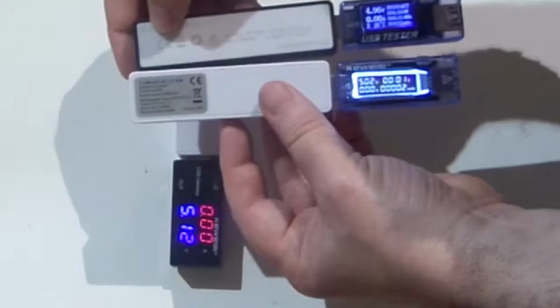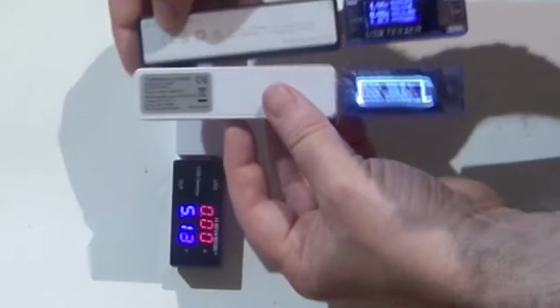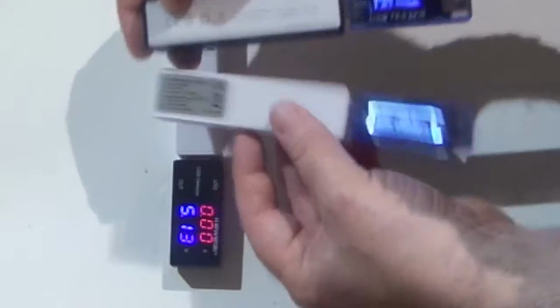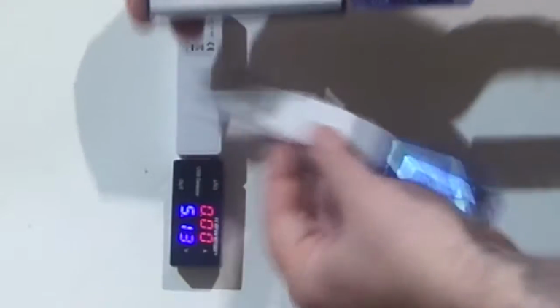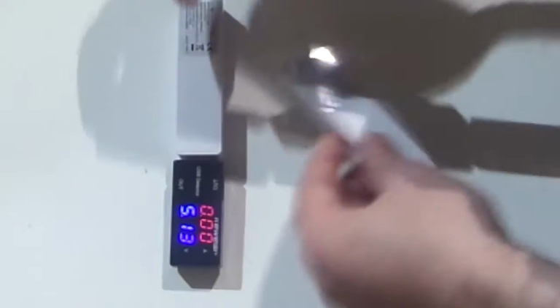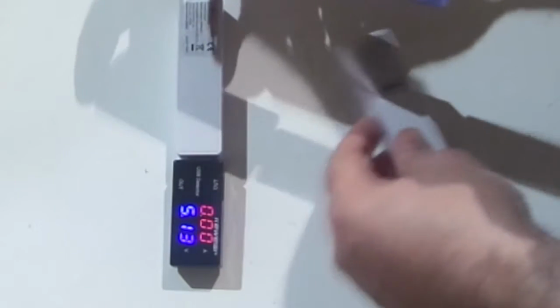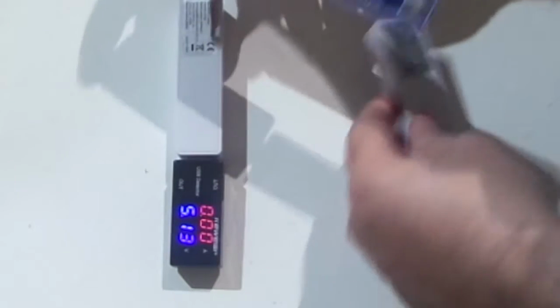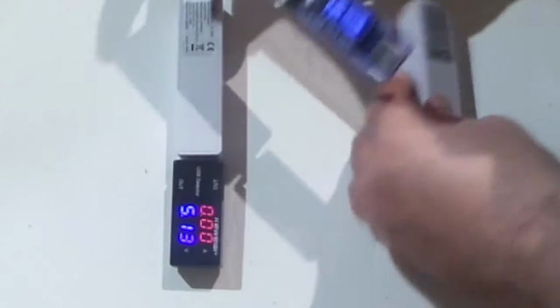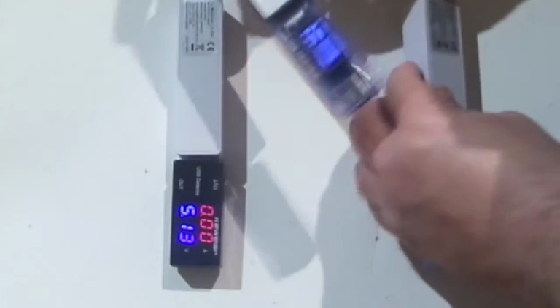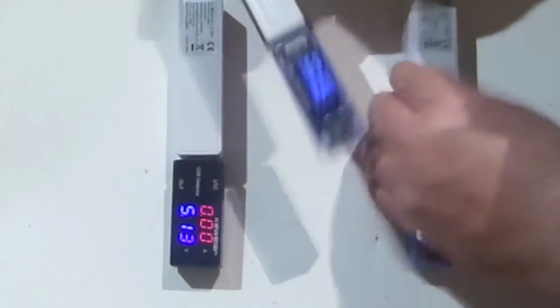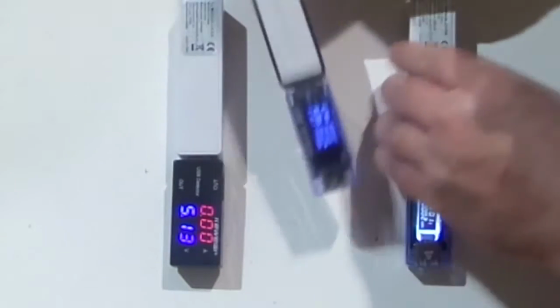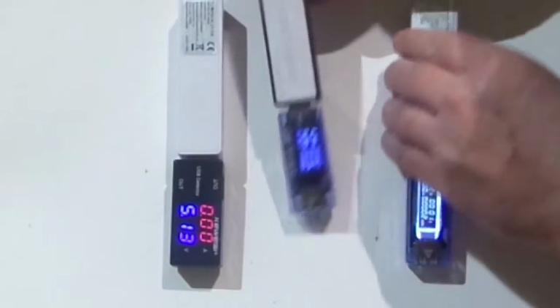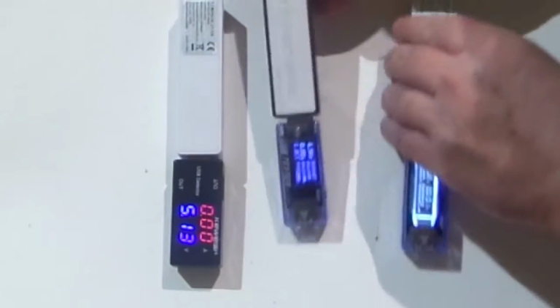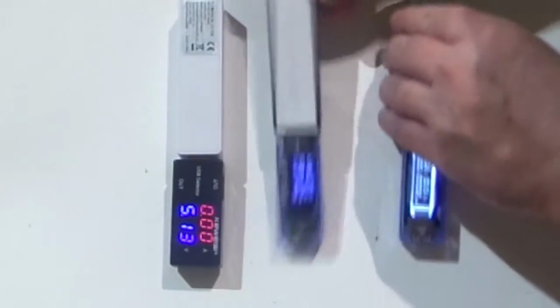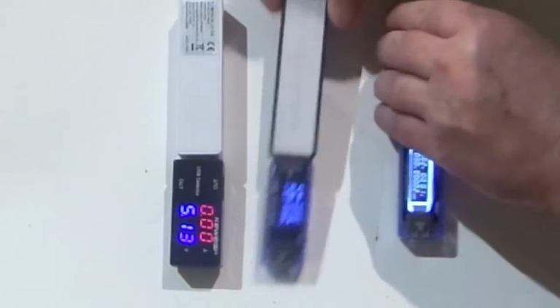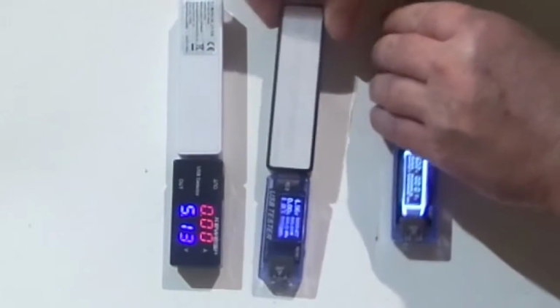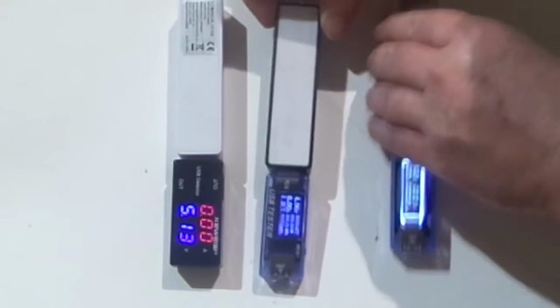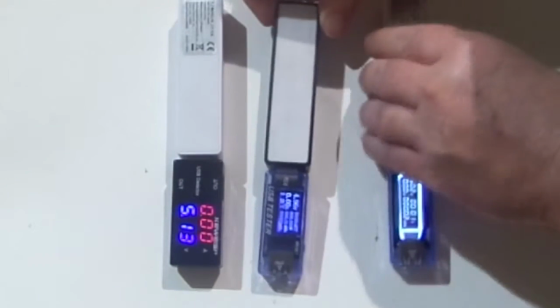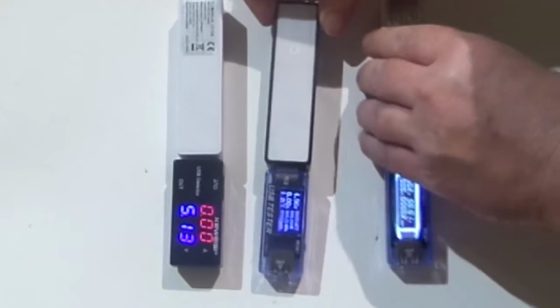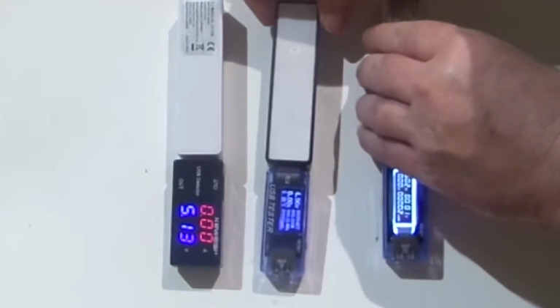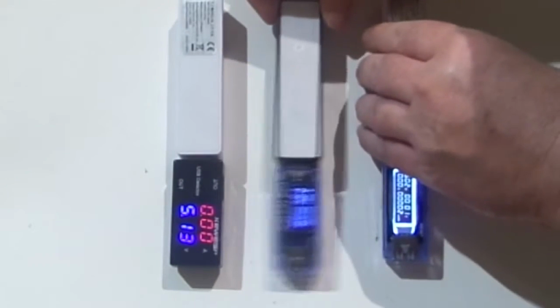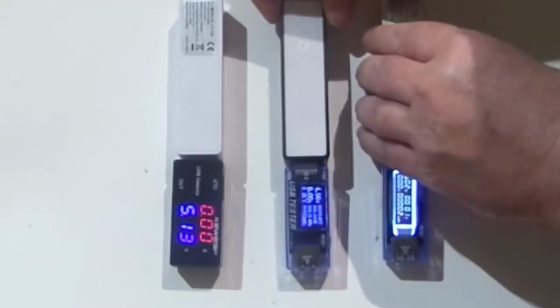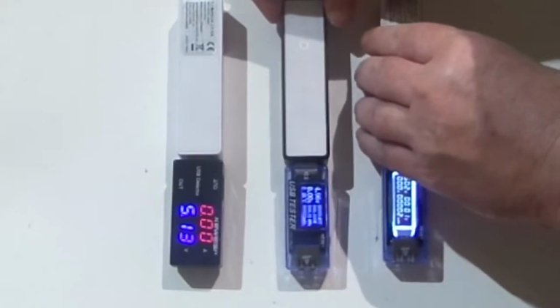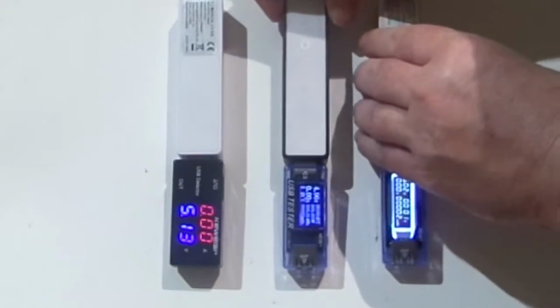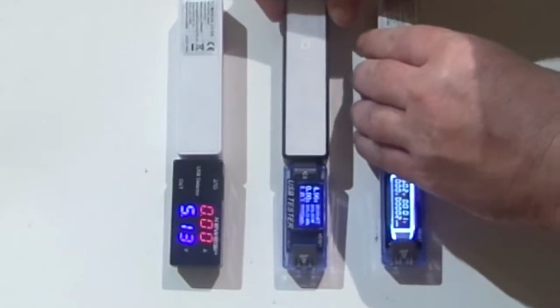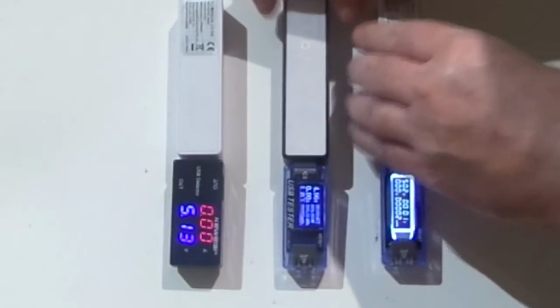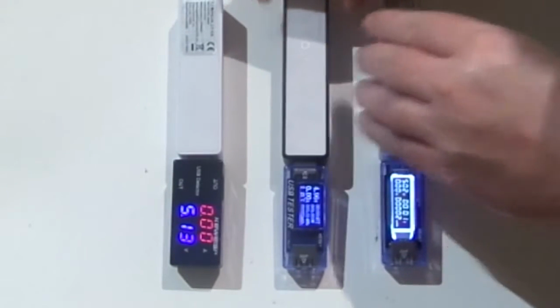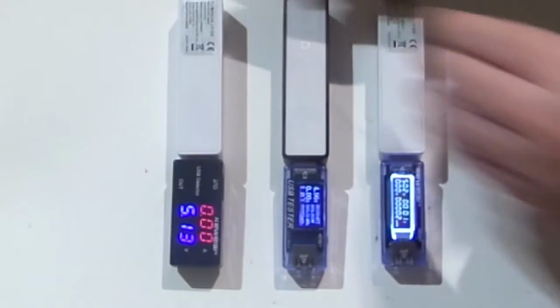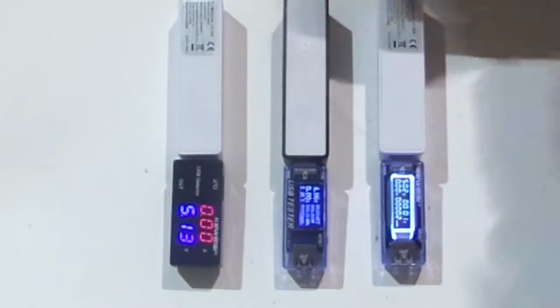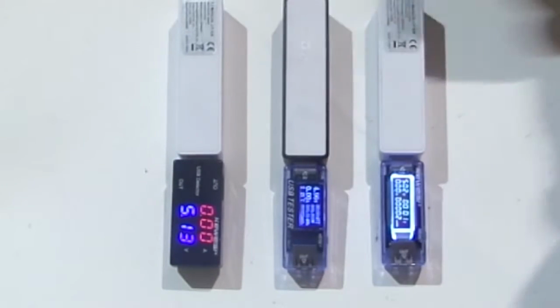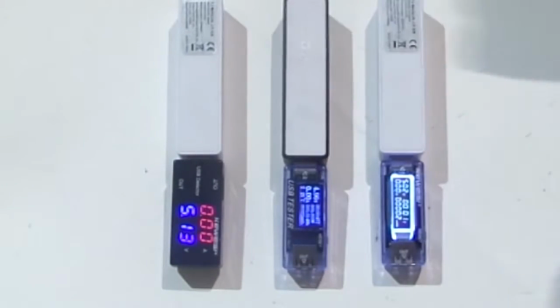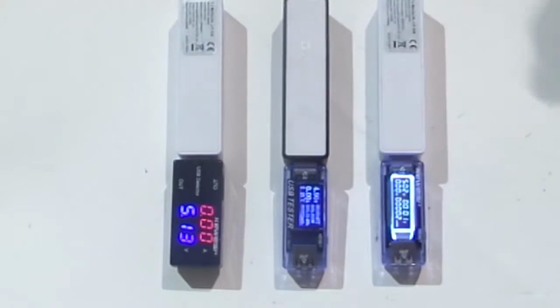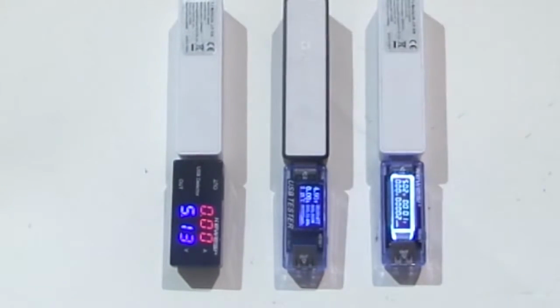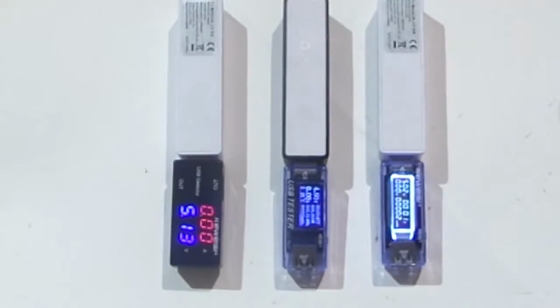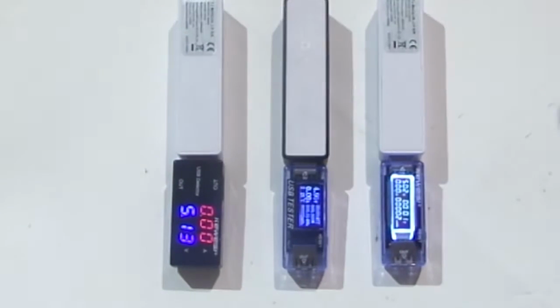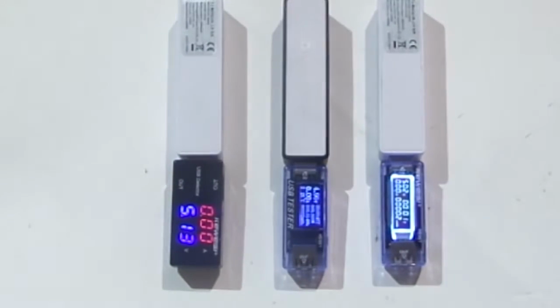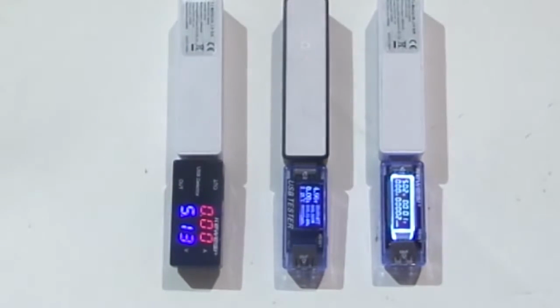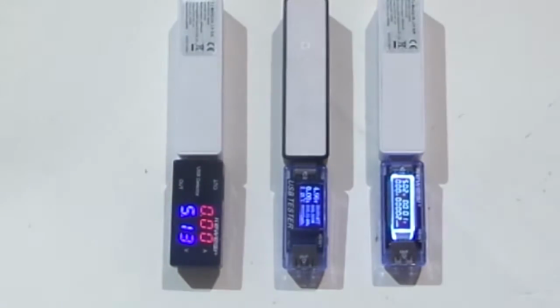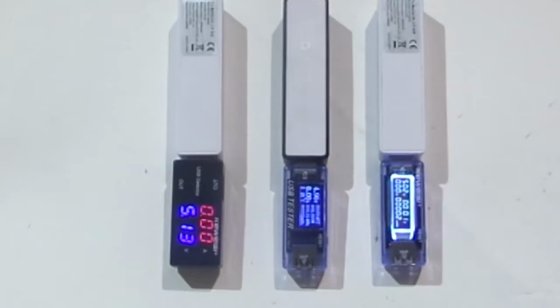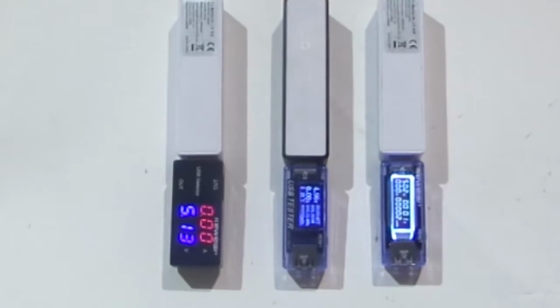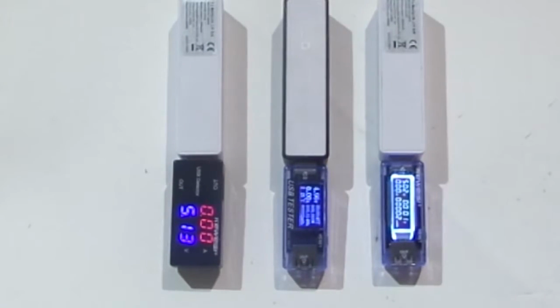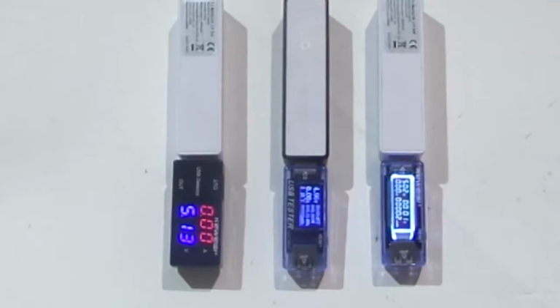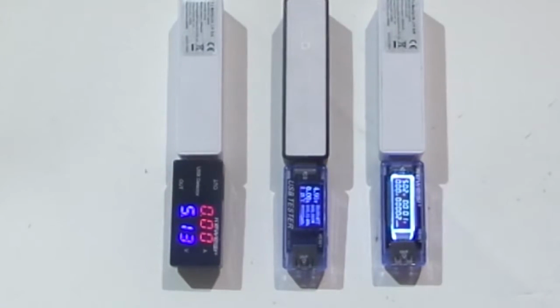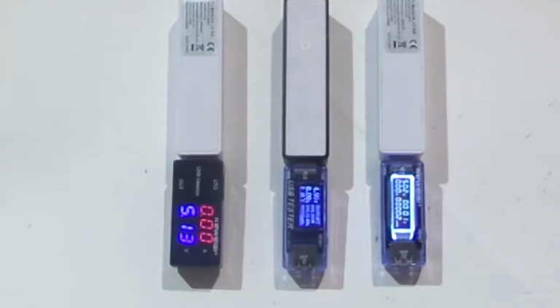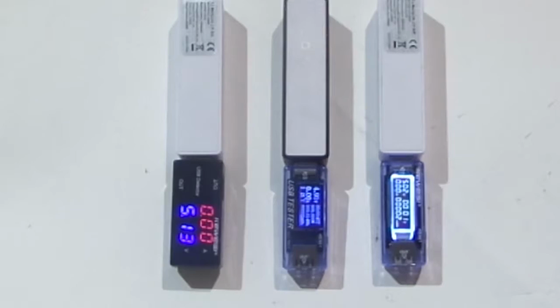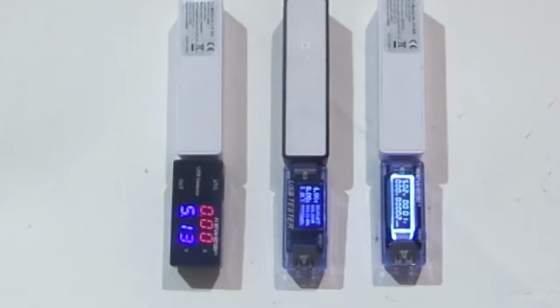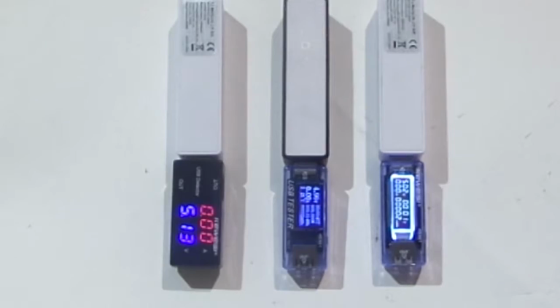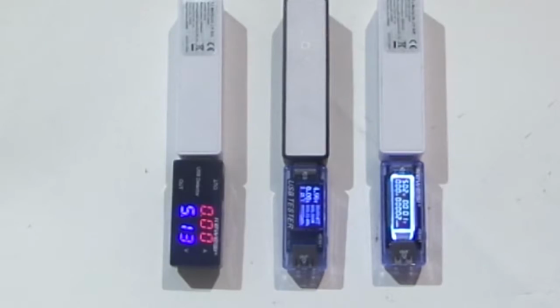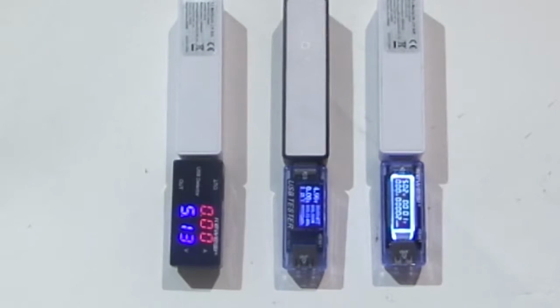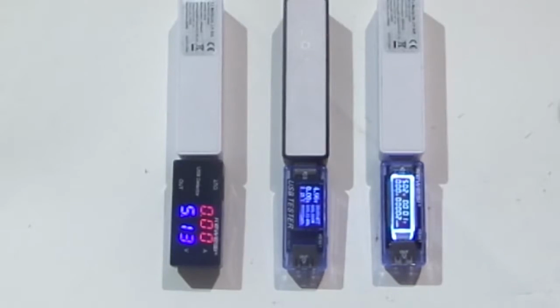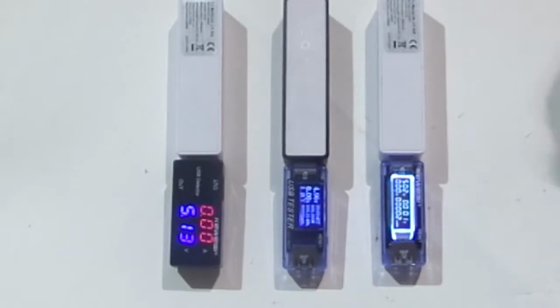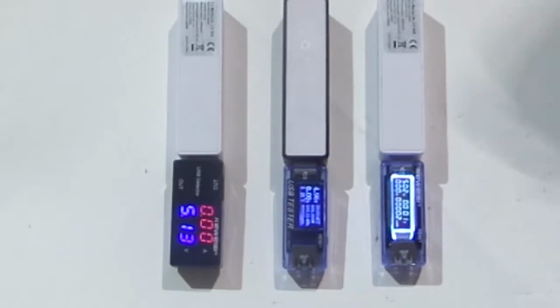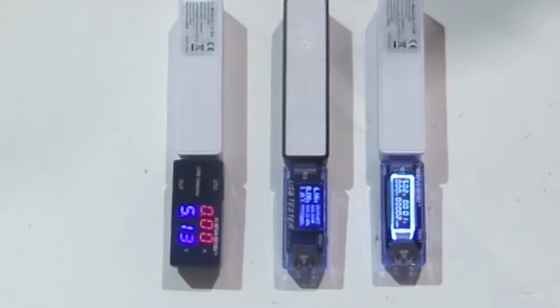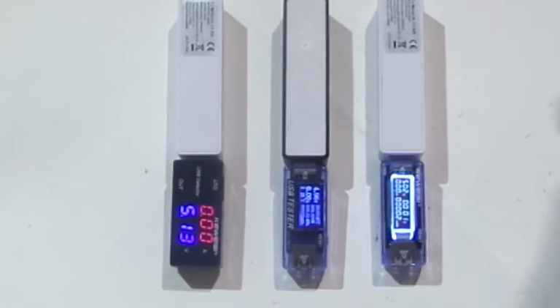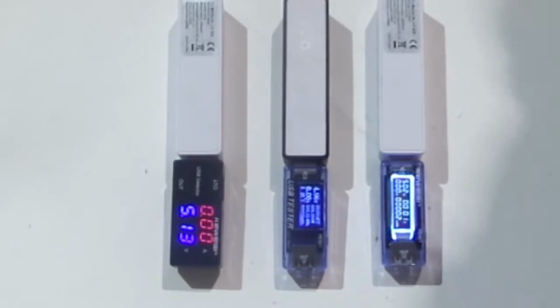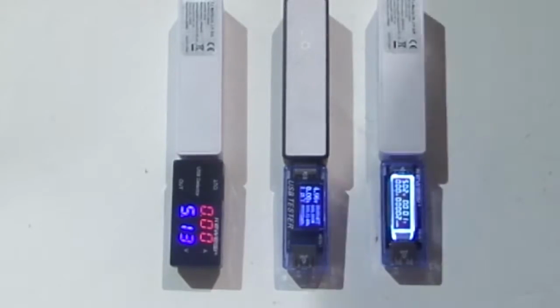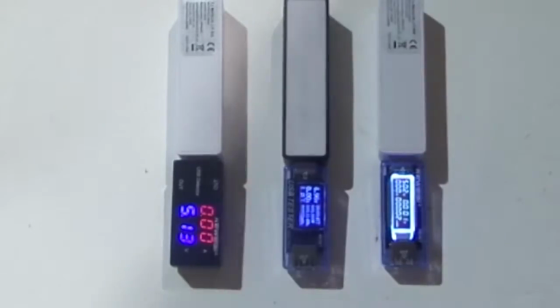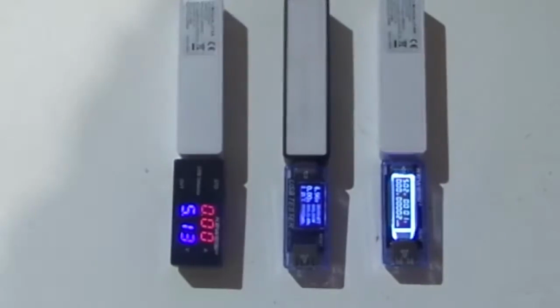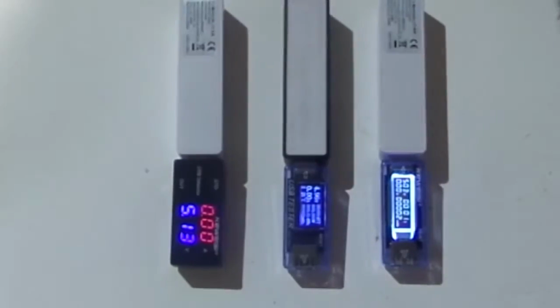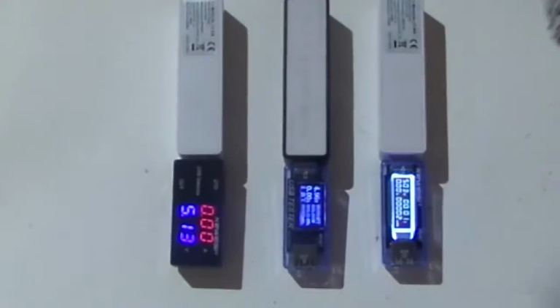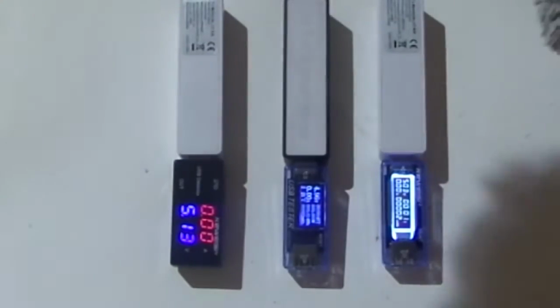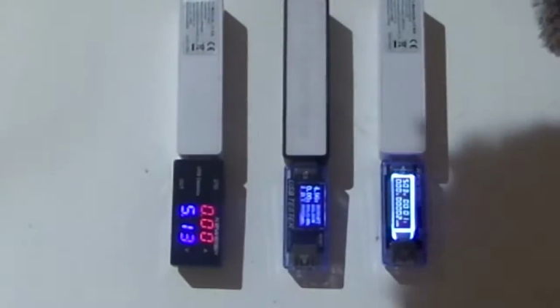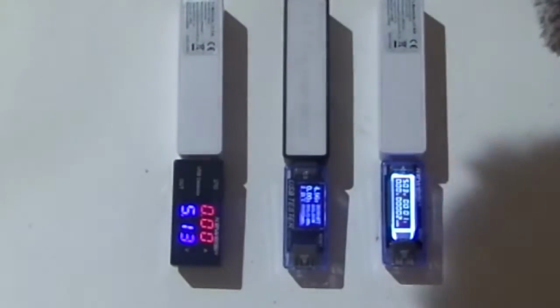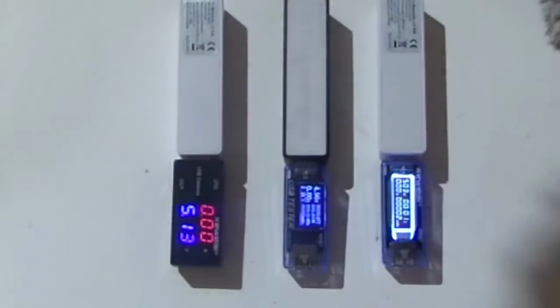Today we're going to look at these cheap USB voltage and current meters. Are they accurate? Are they good? Let's find out.